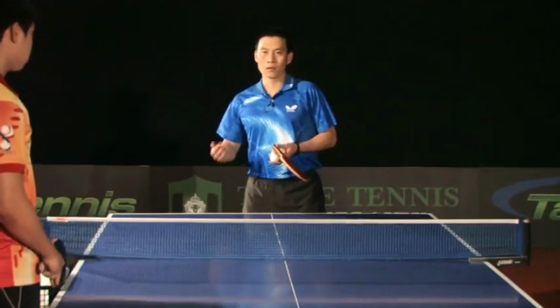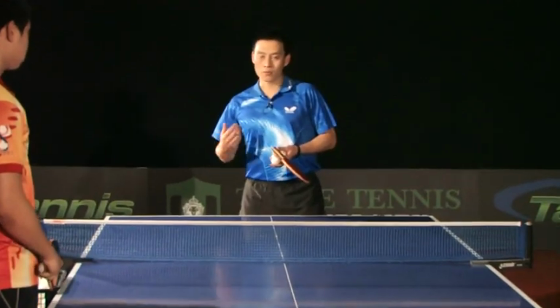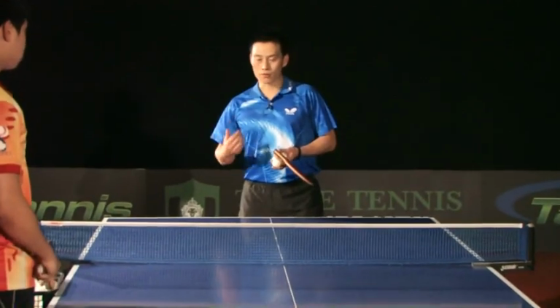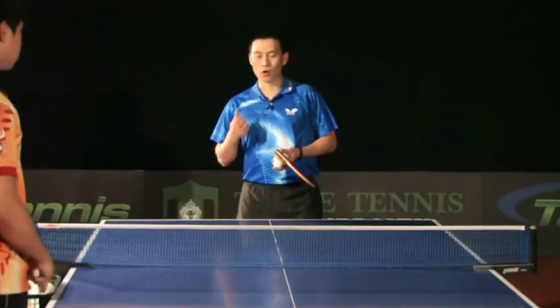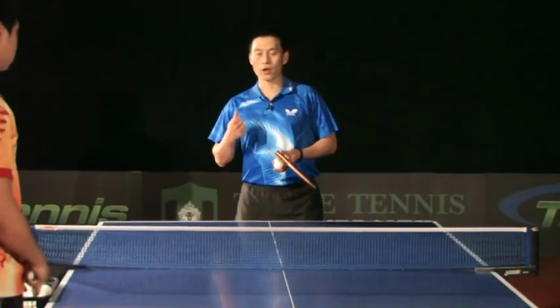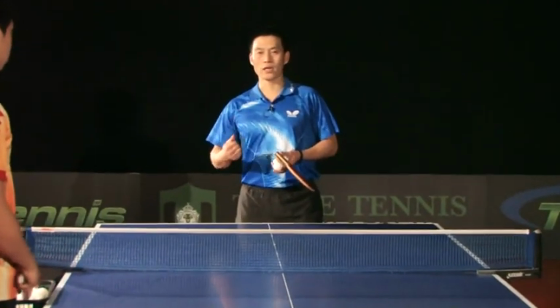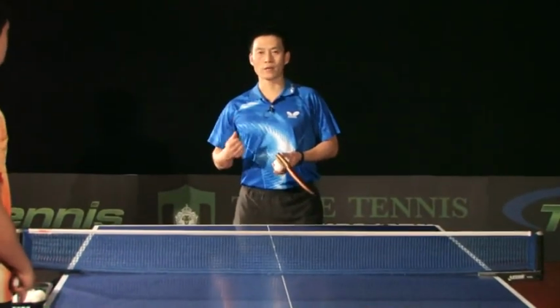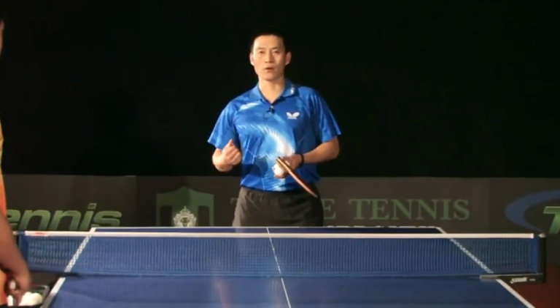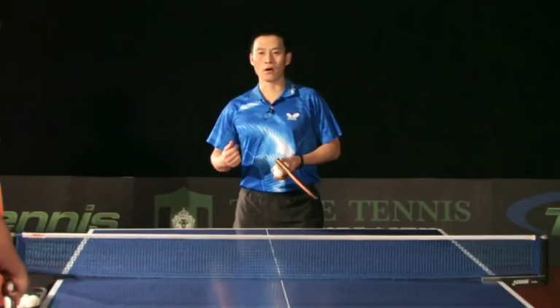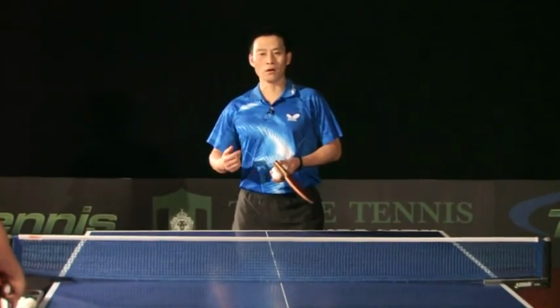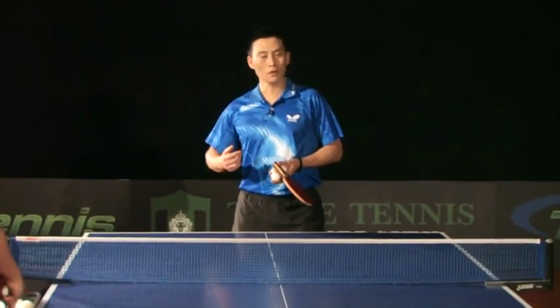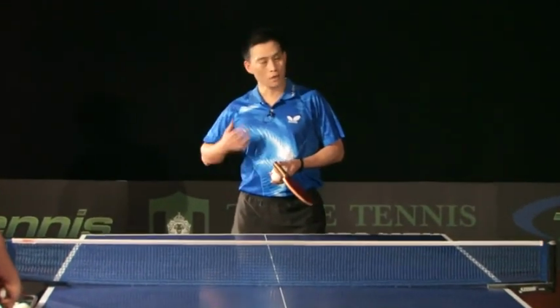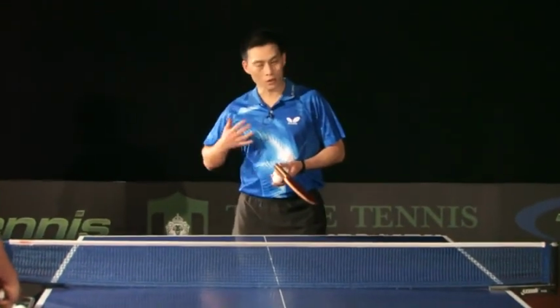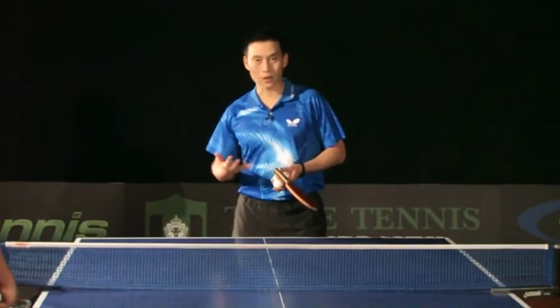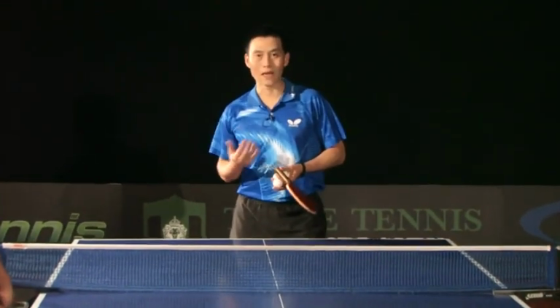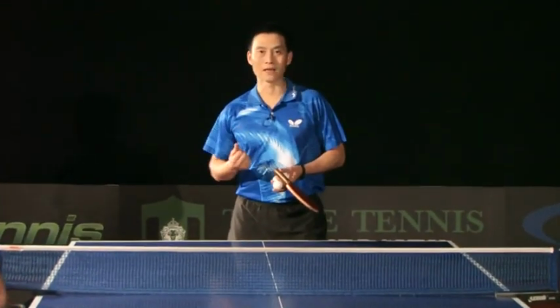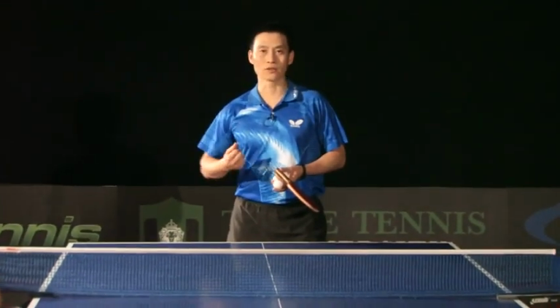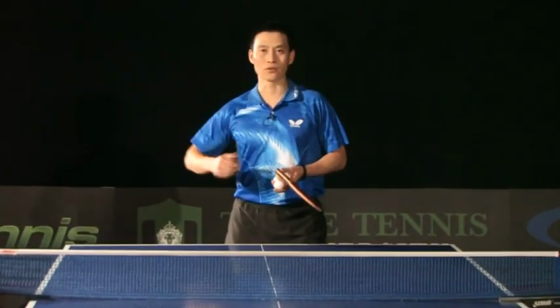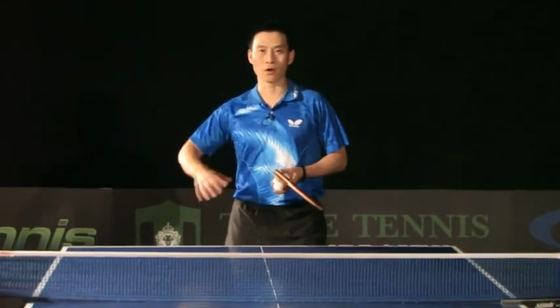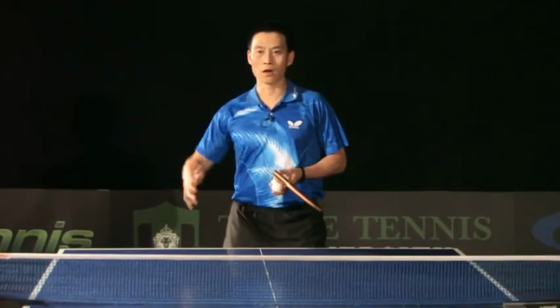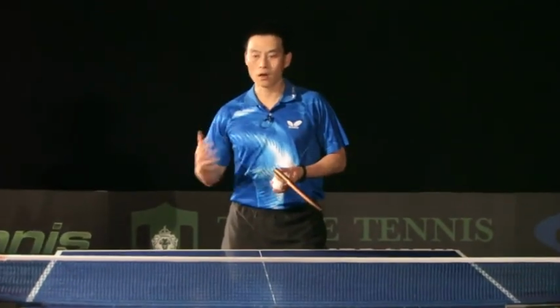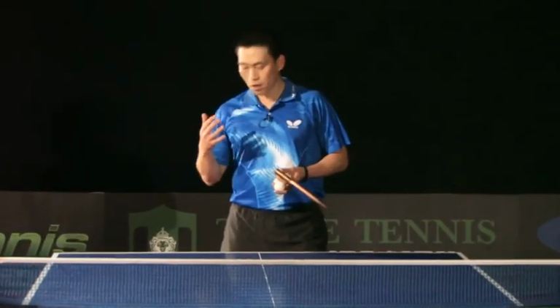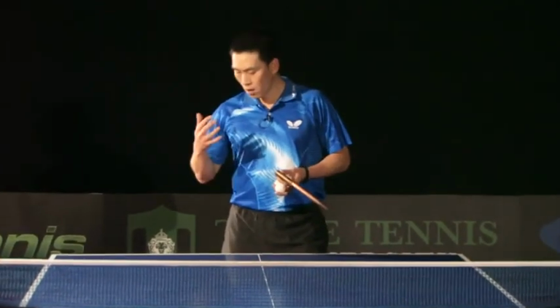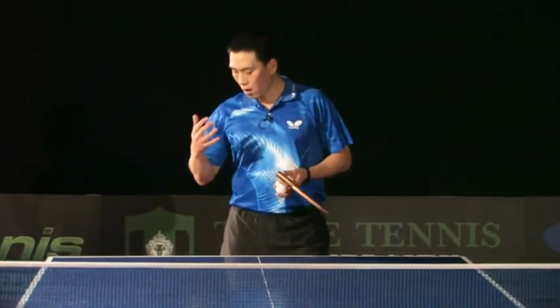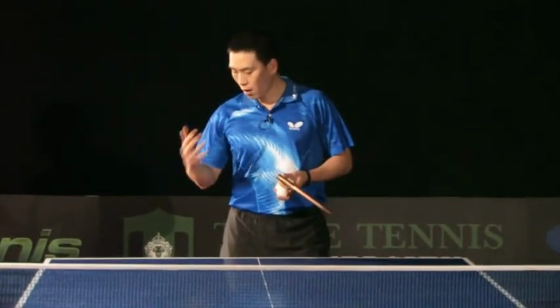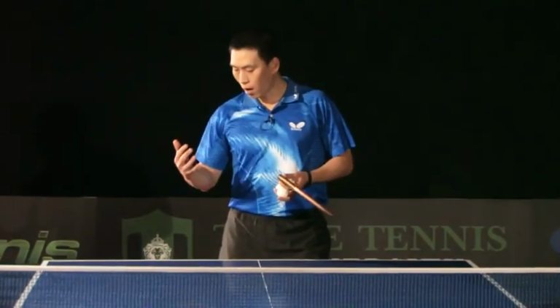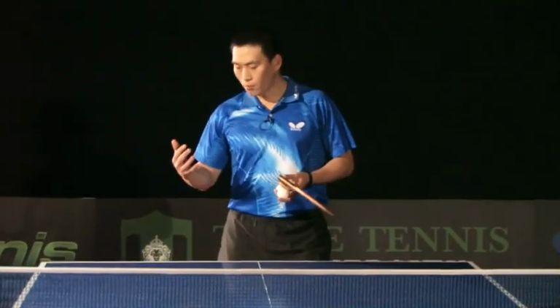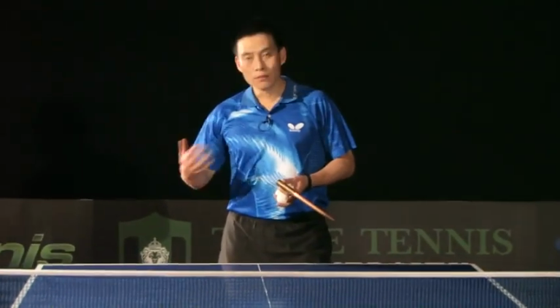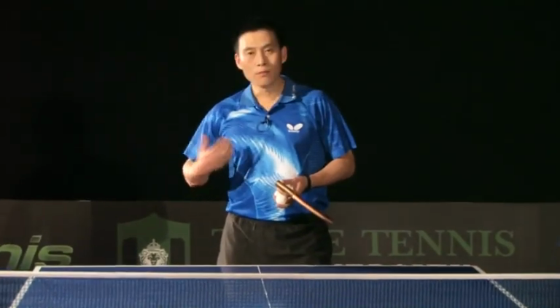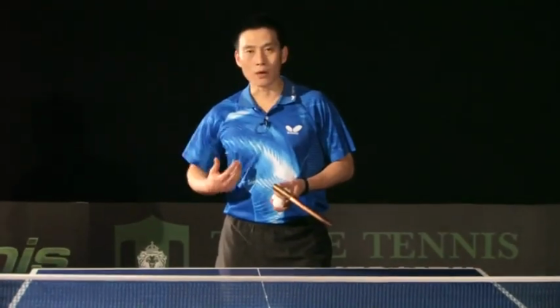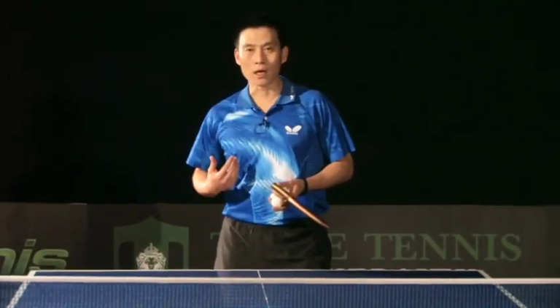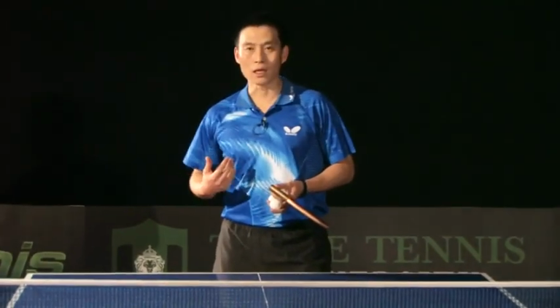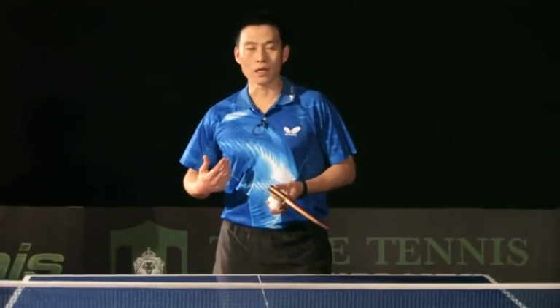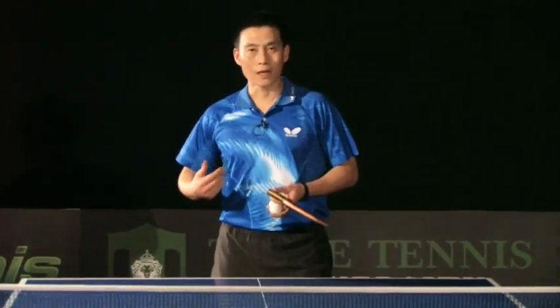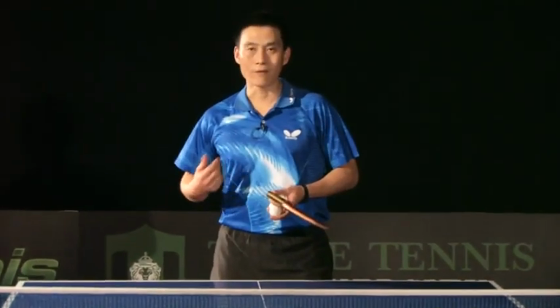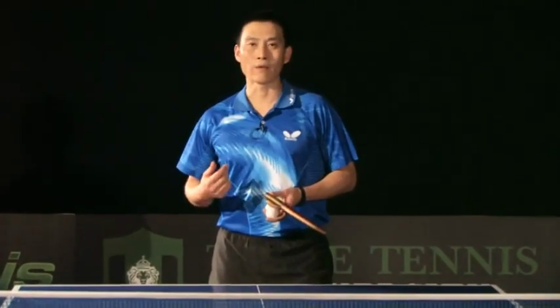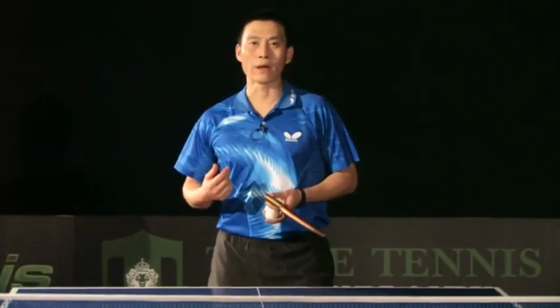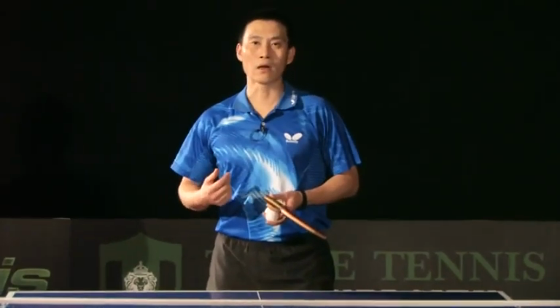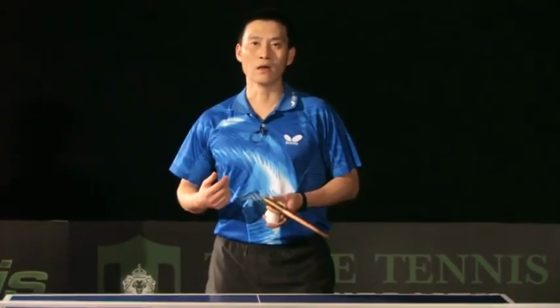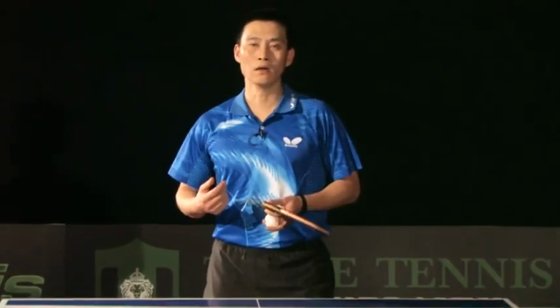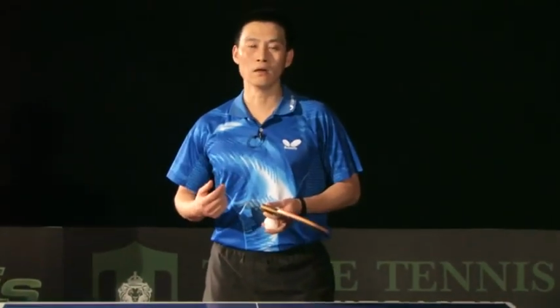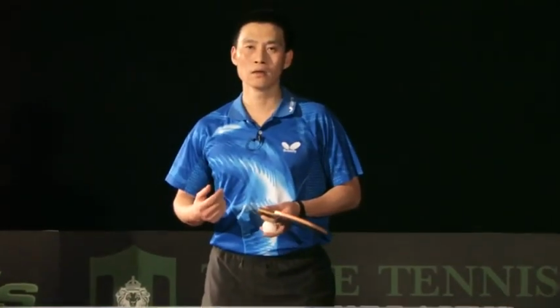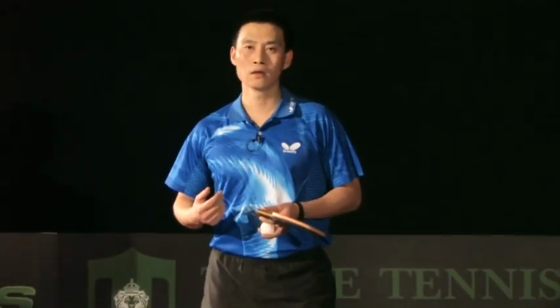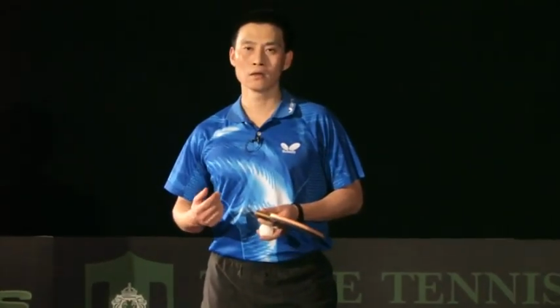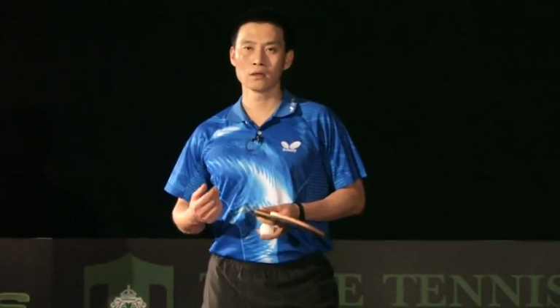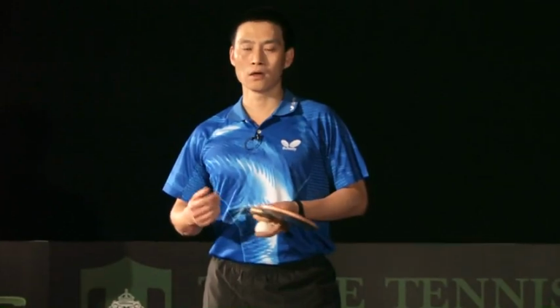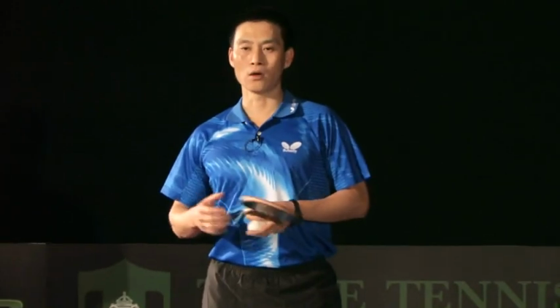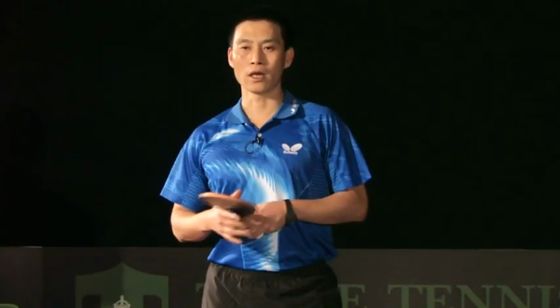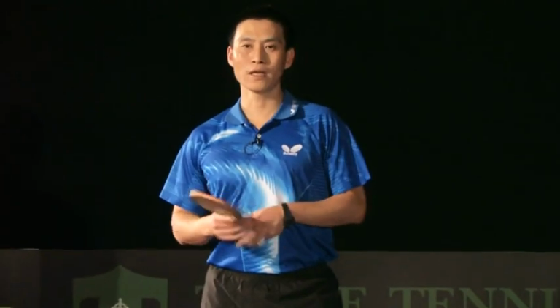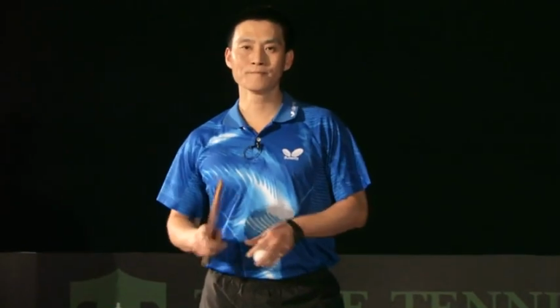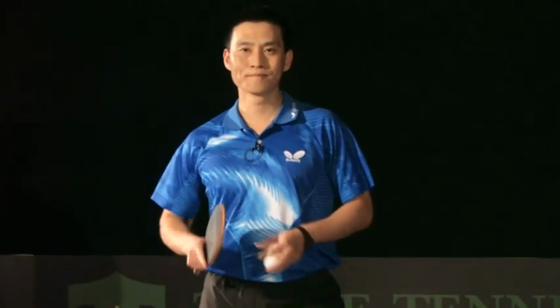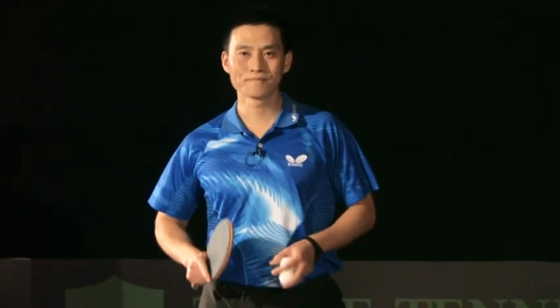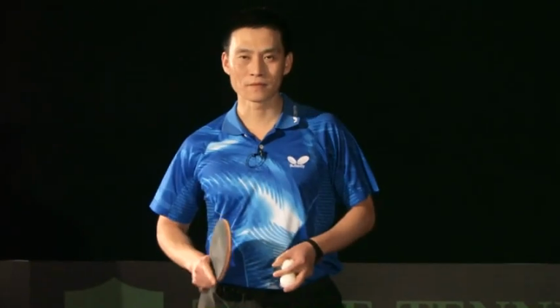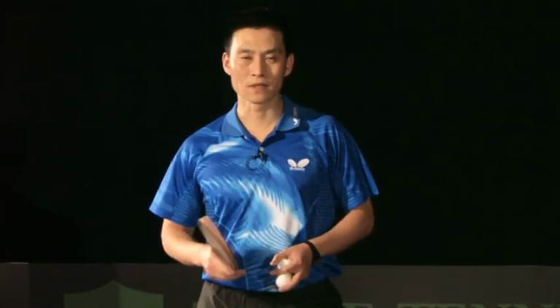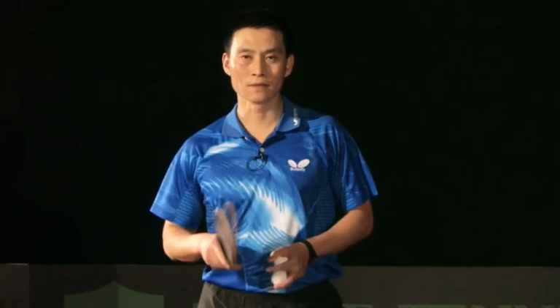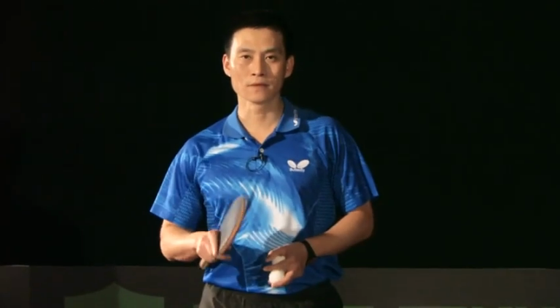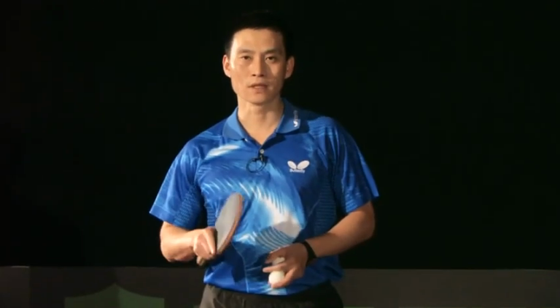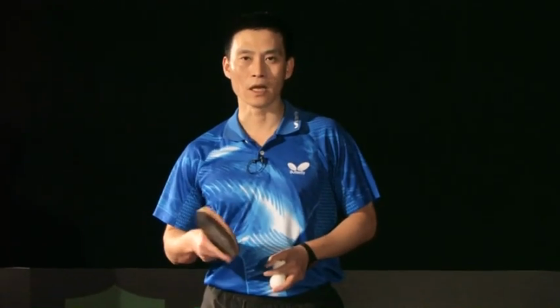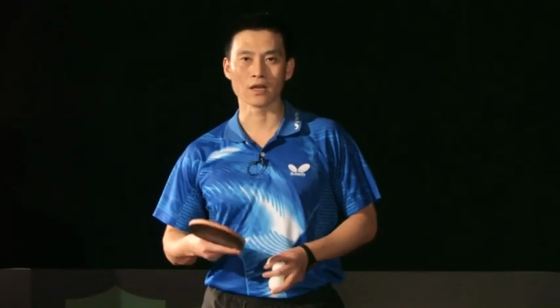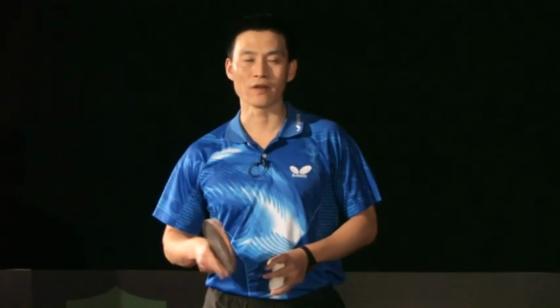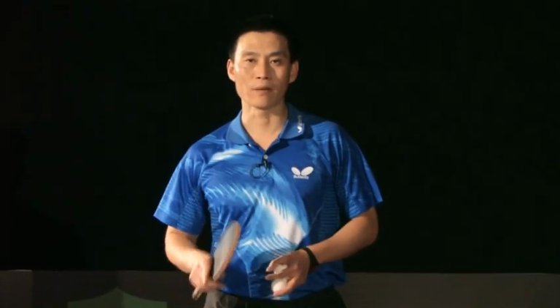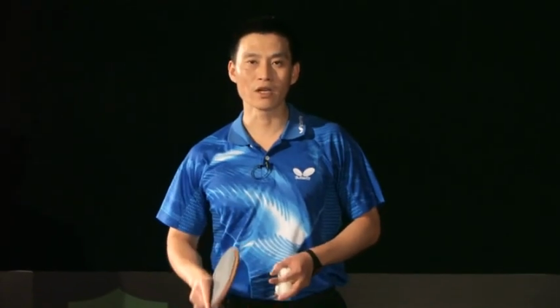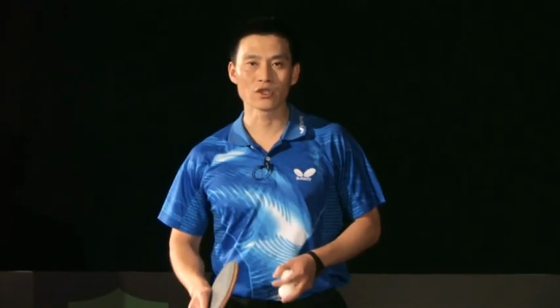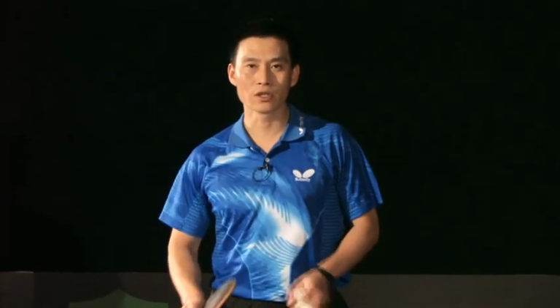Before you hit the ball, relax your arm, body, everywhere. Thank you very much.